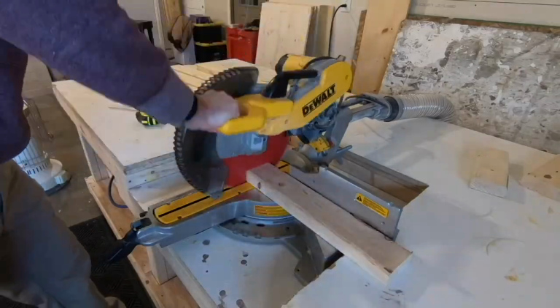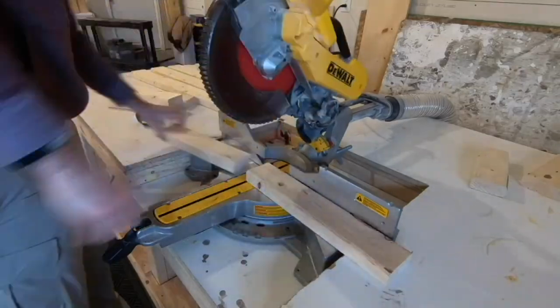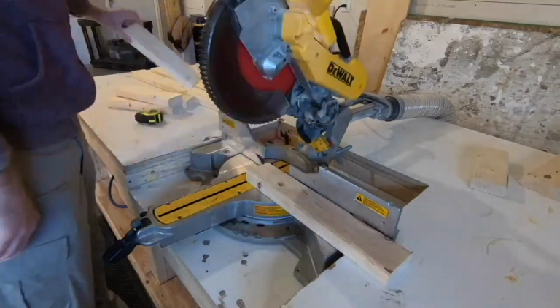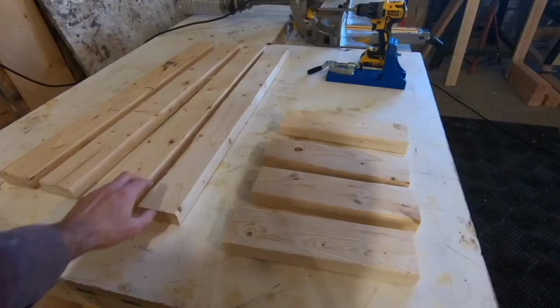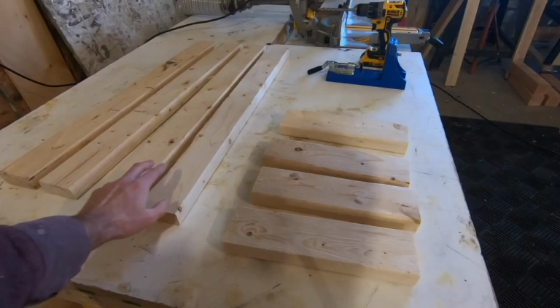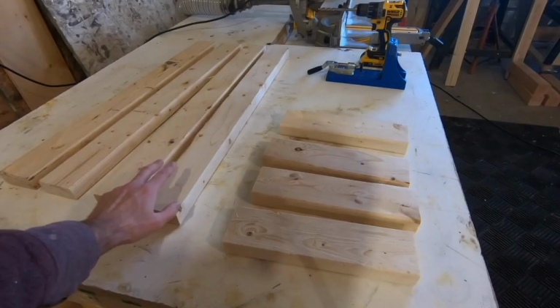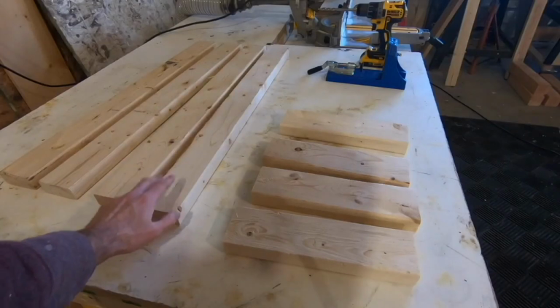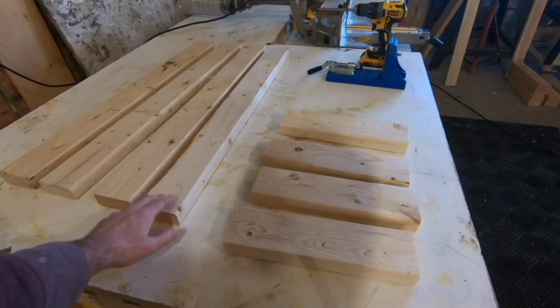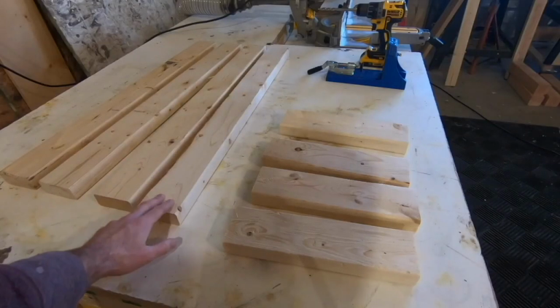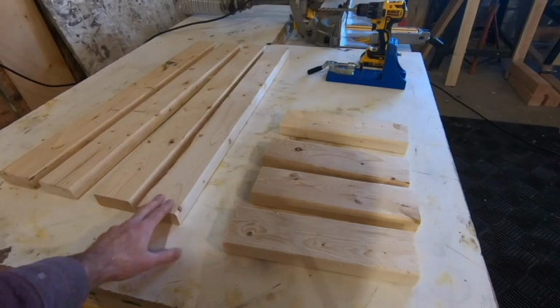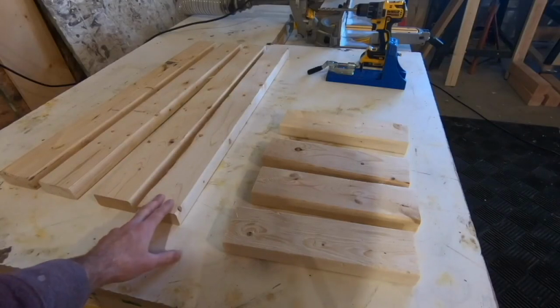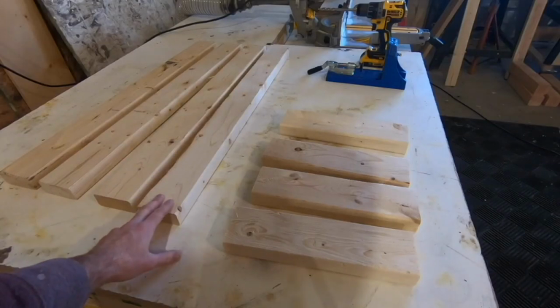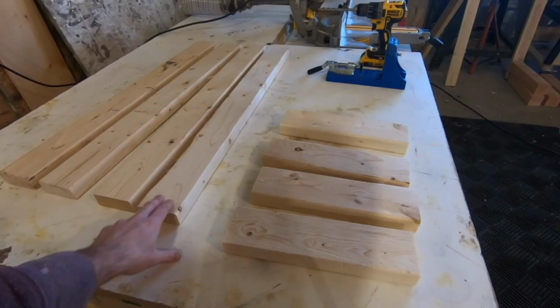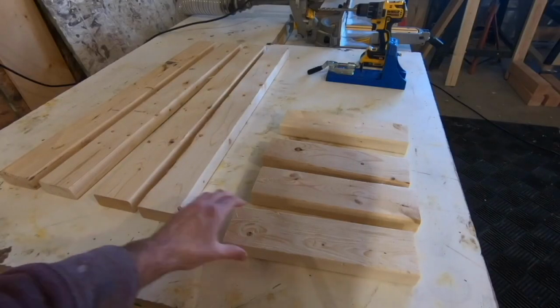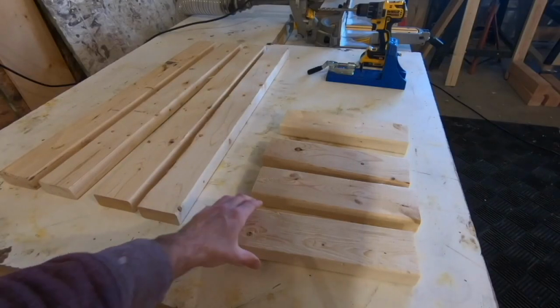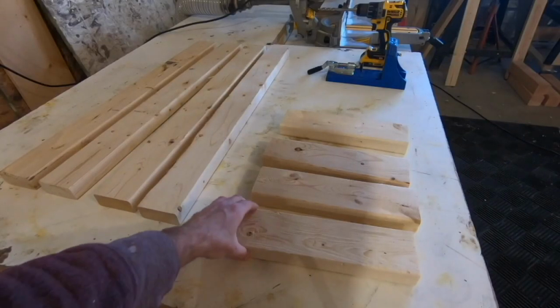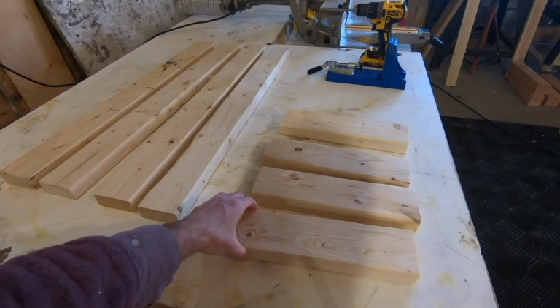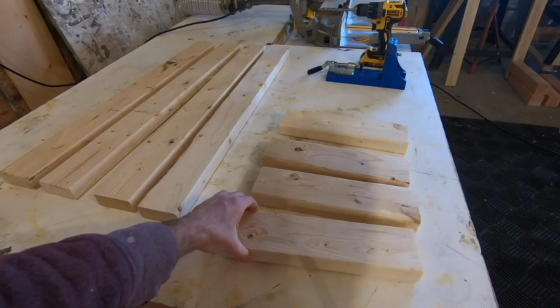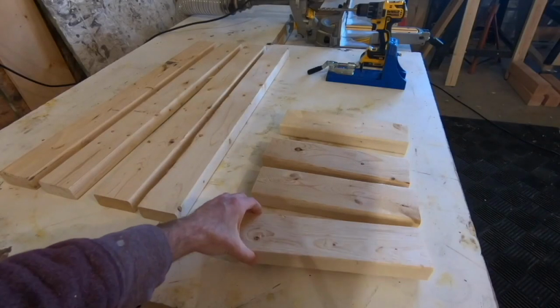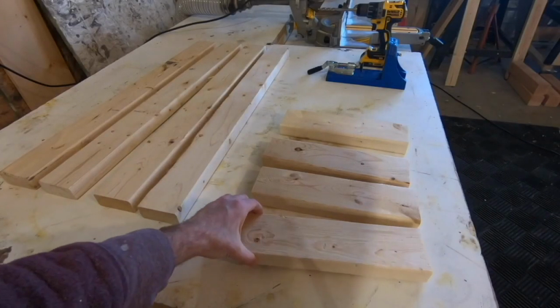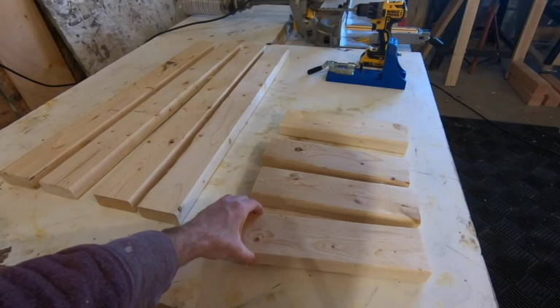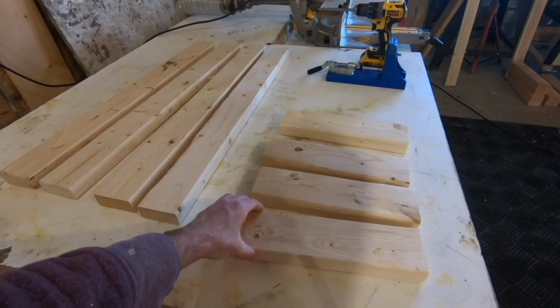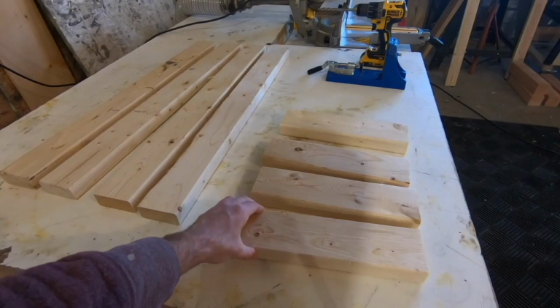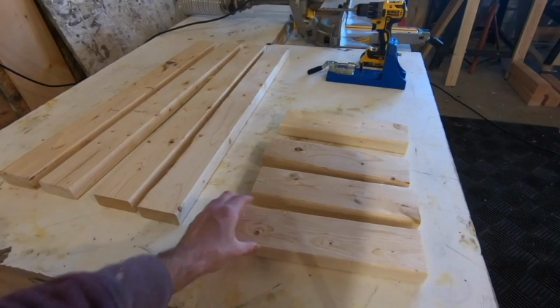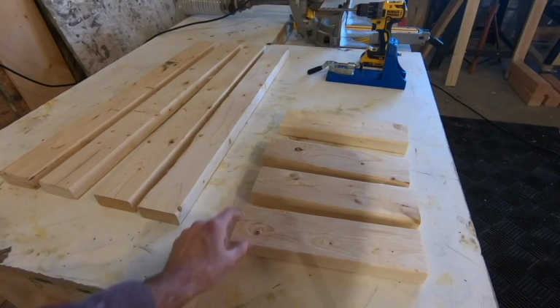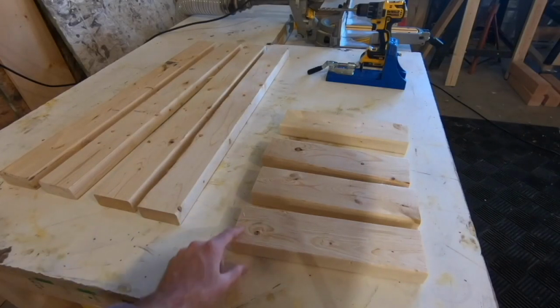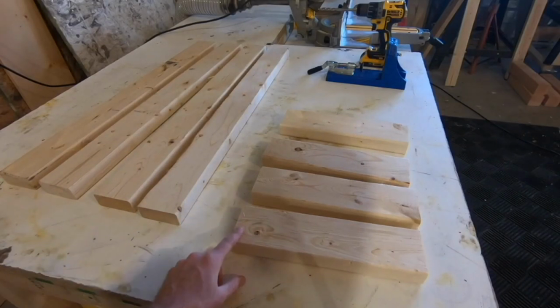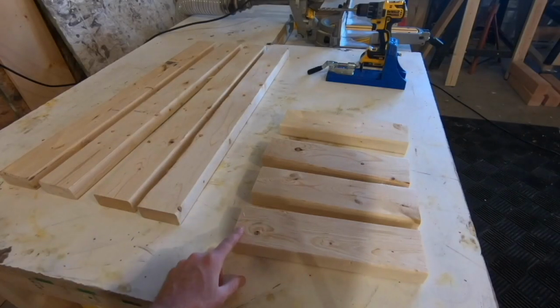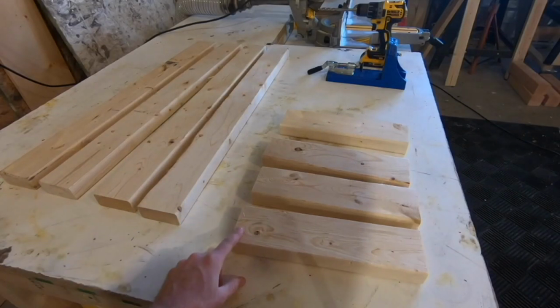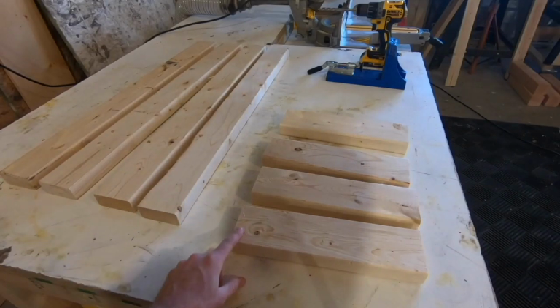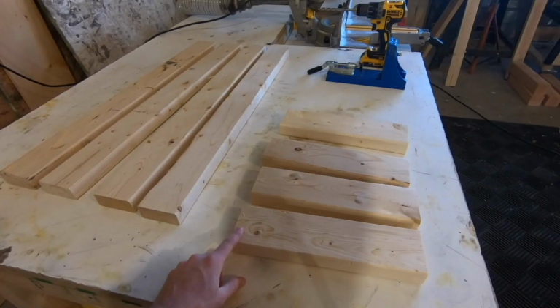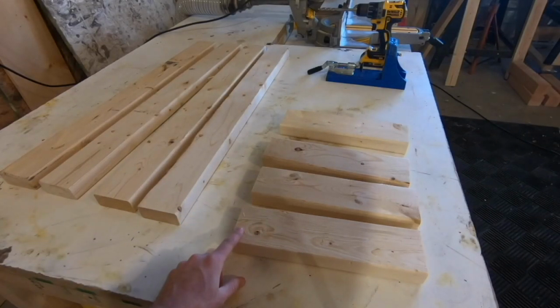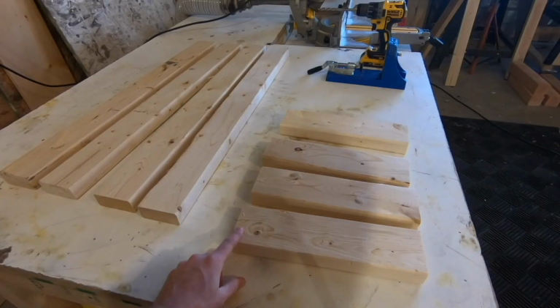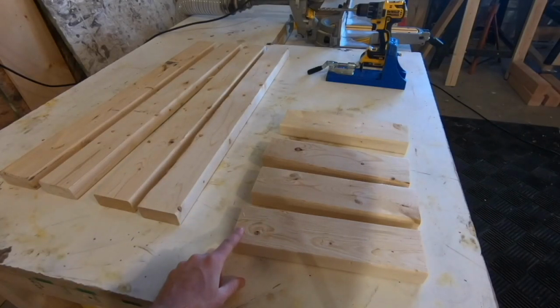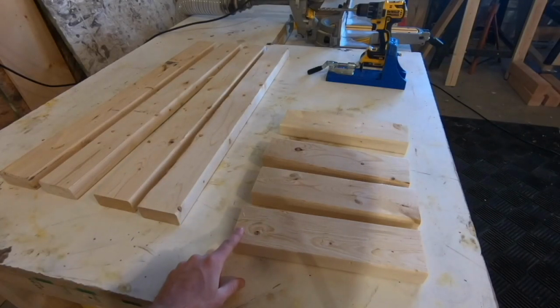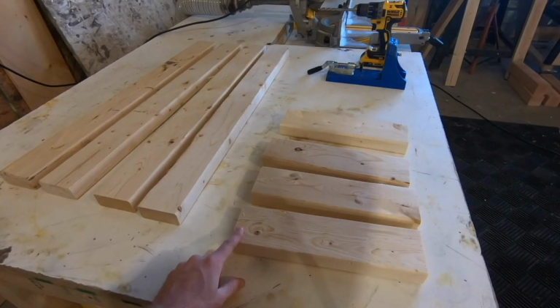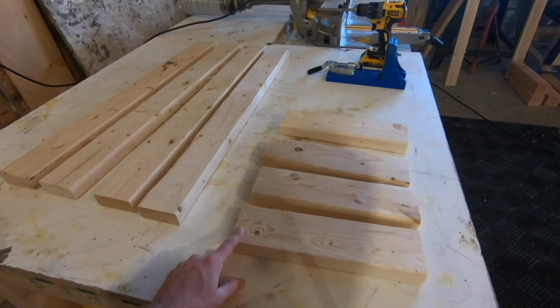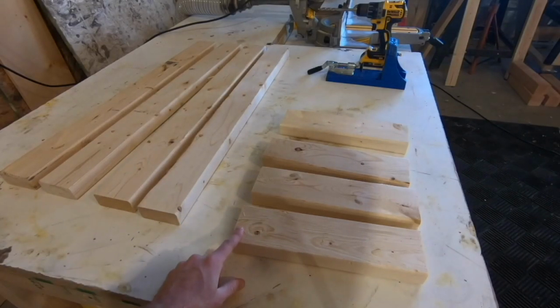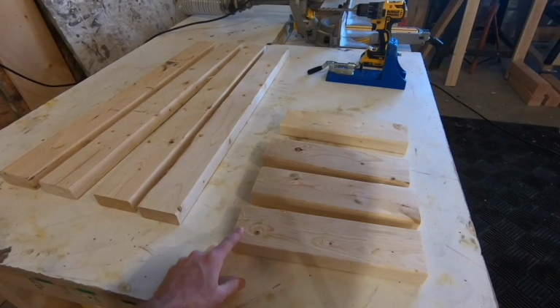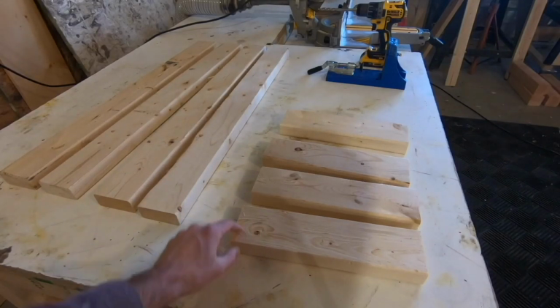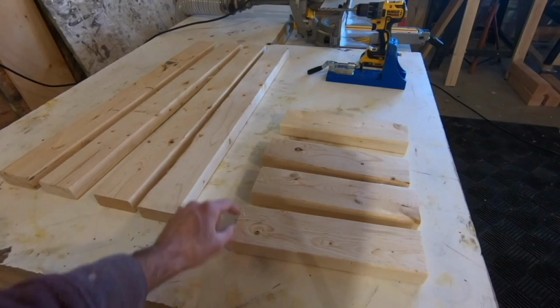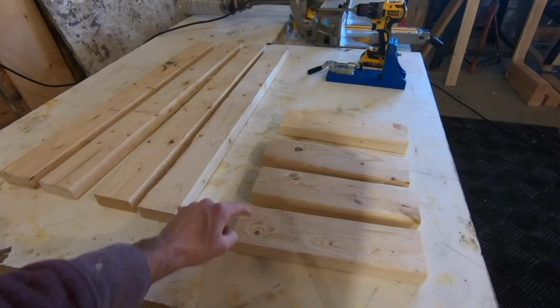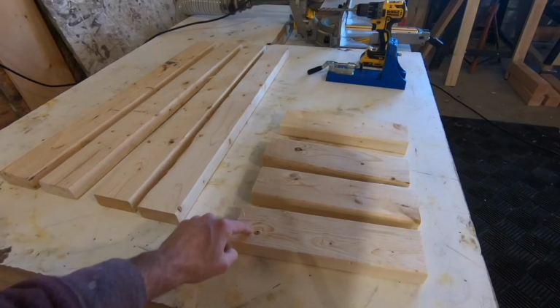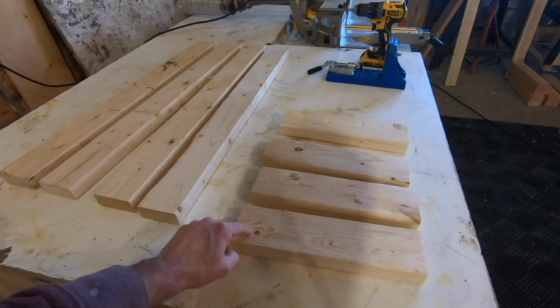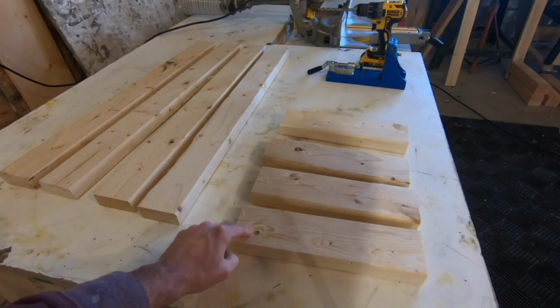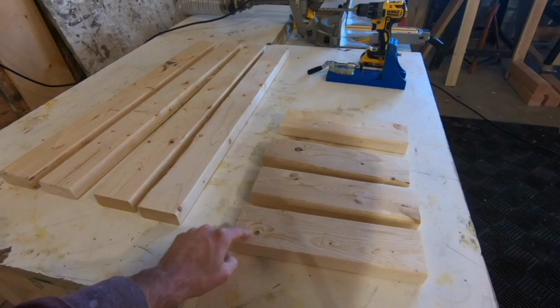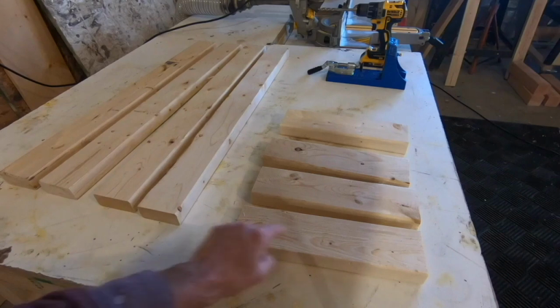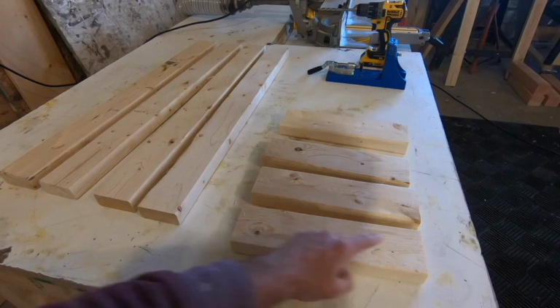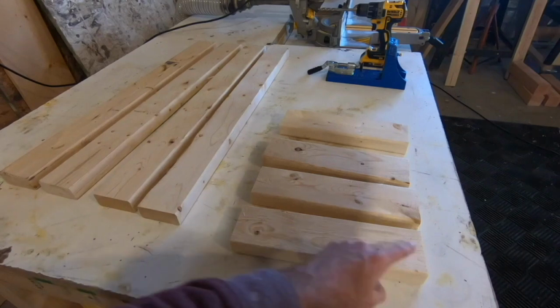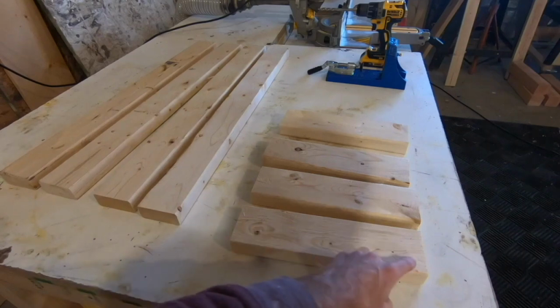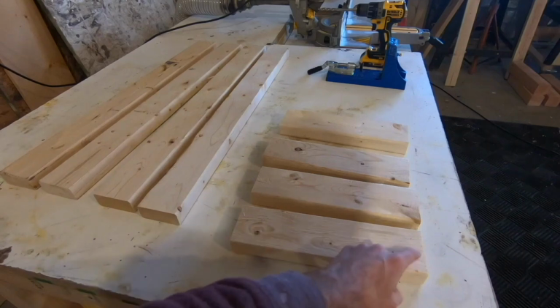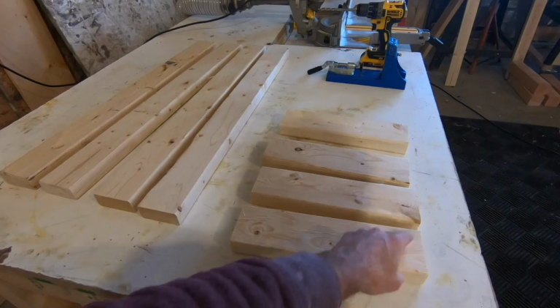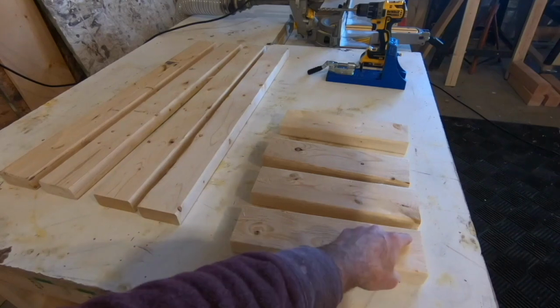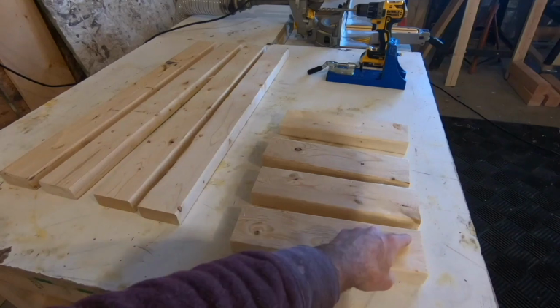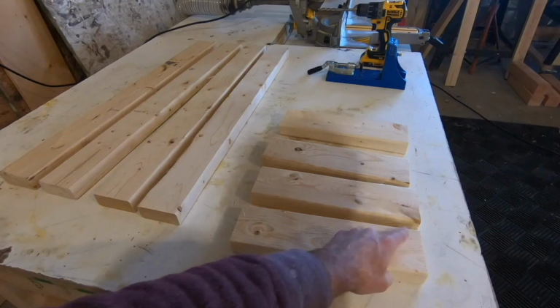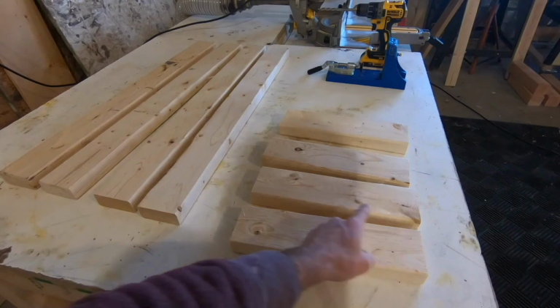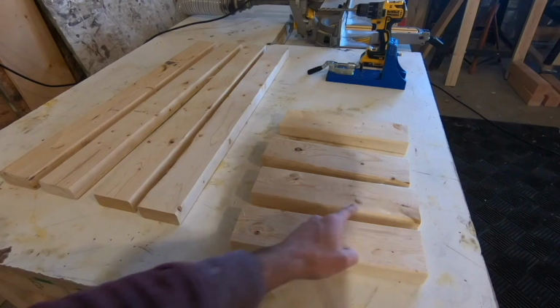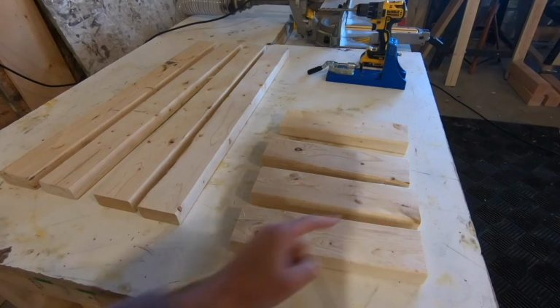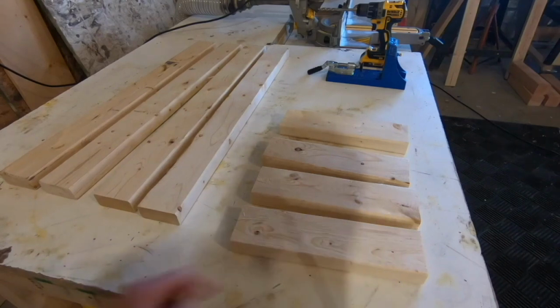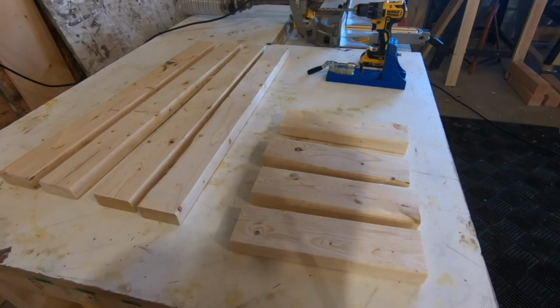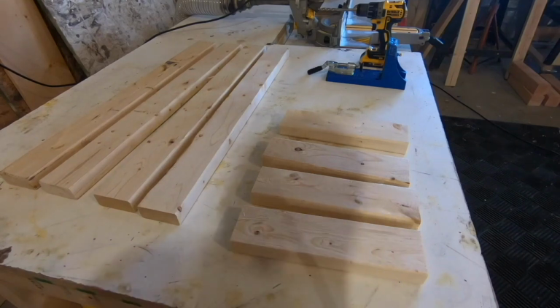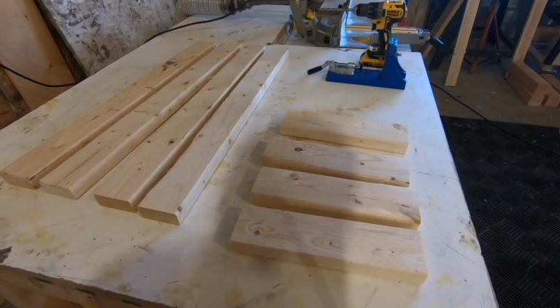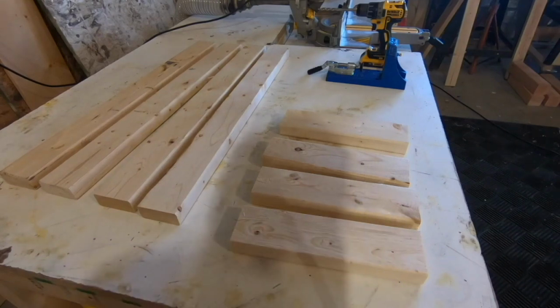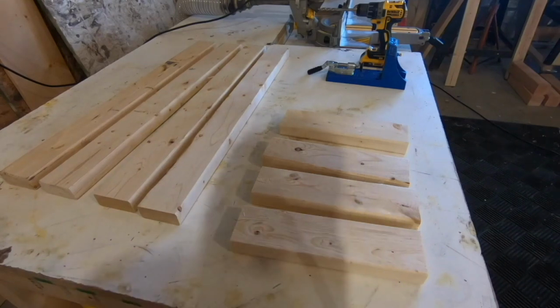So I have four legs and four of the leg support pieces. I'm going to drill pocket holes here and here, and then here and here on each of these boards.